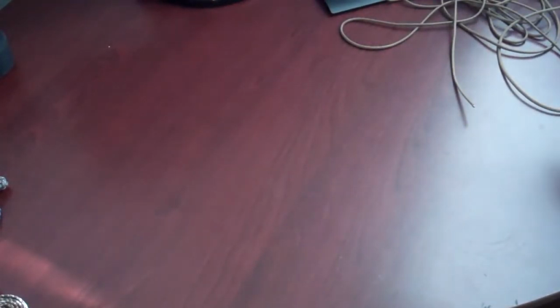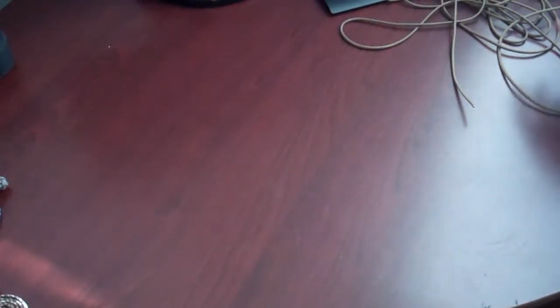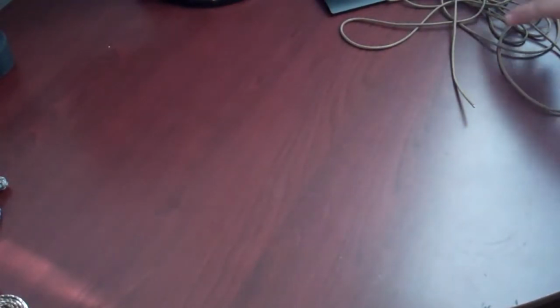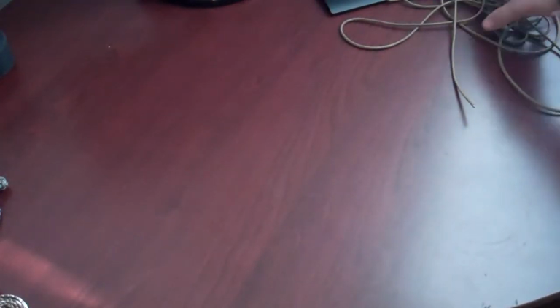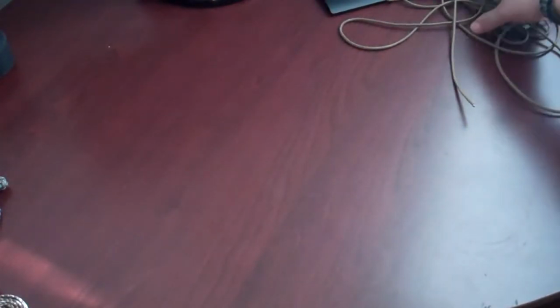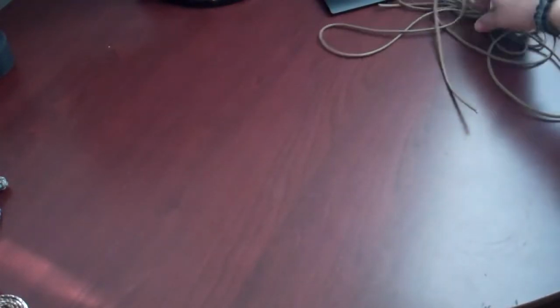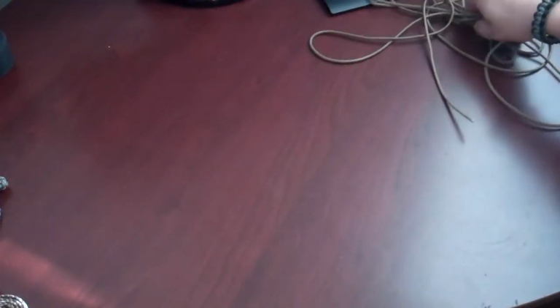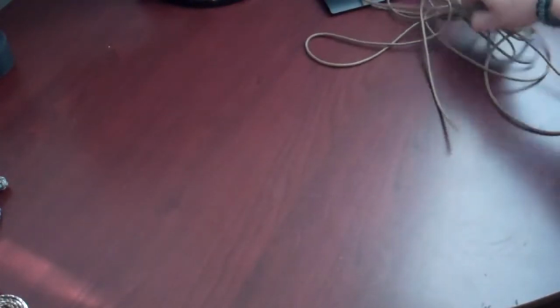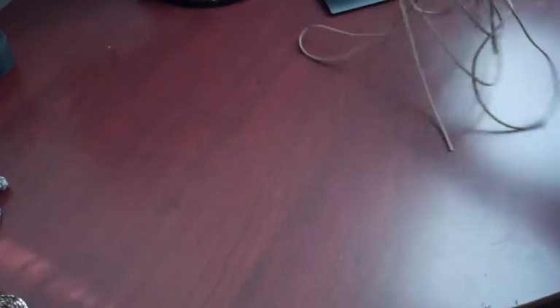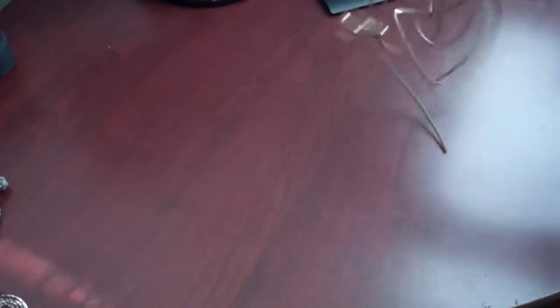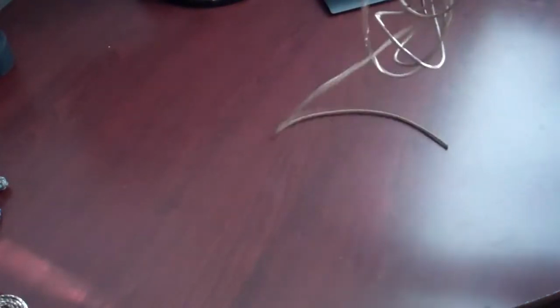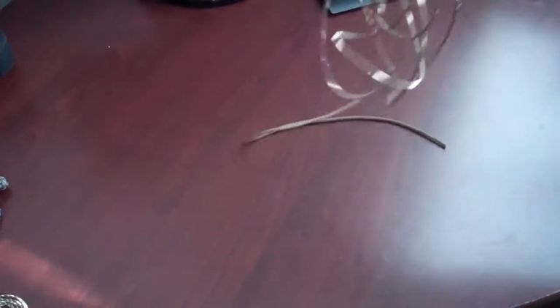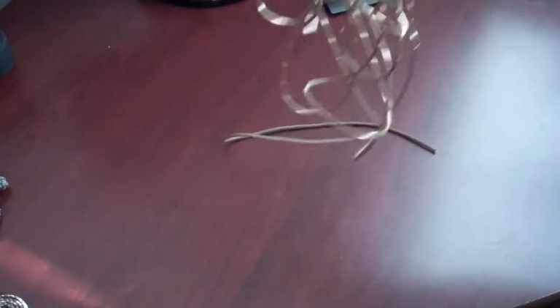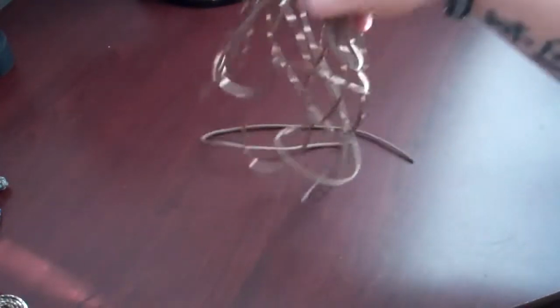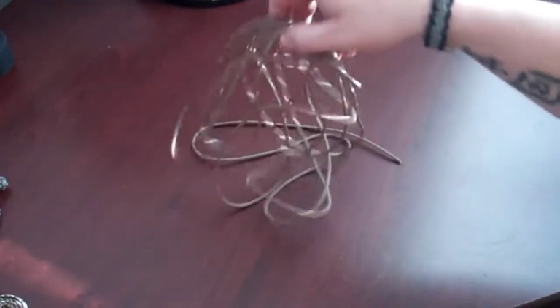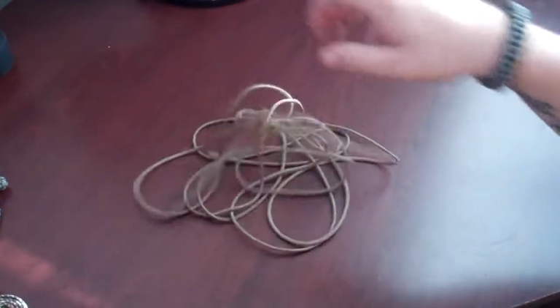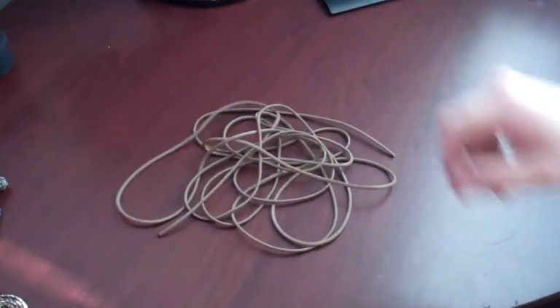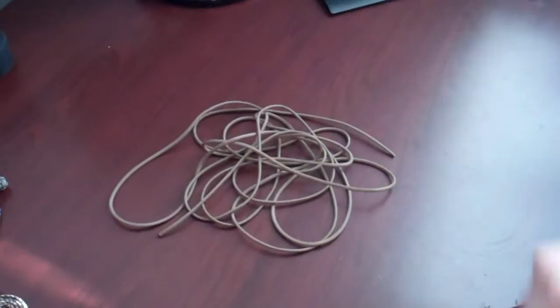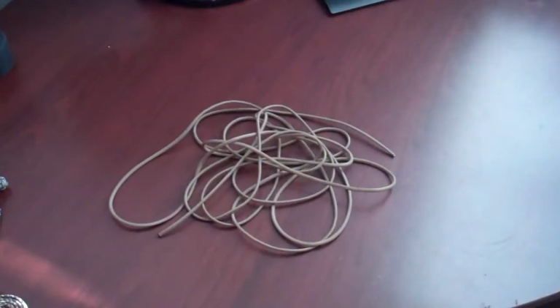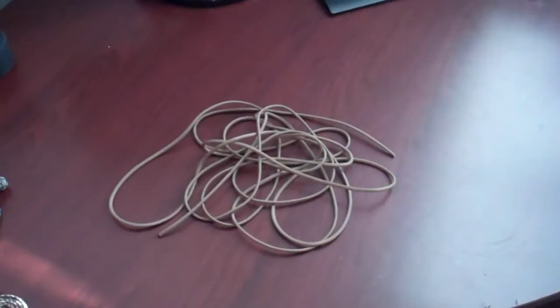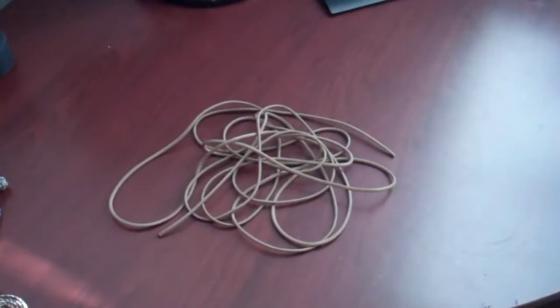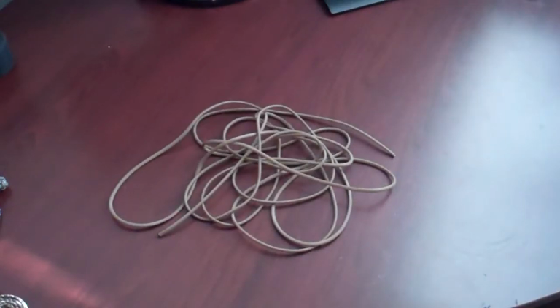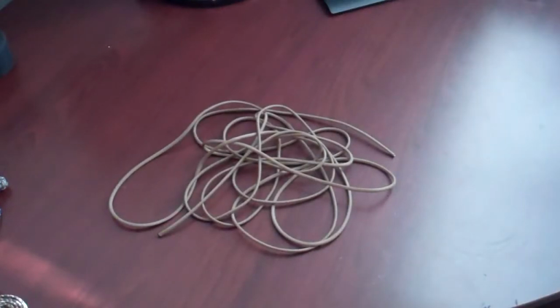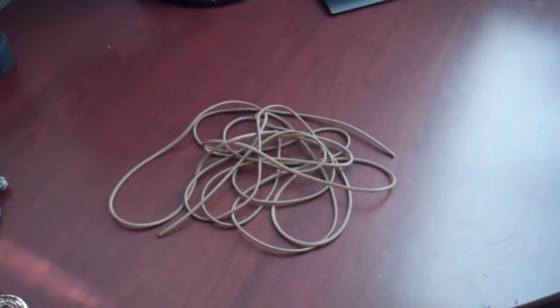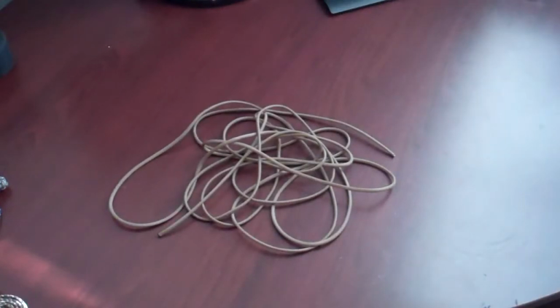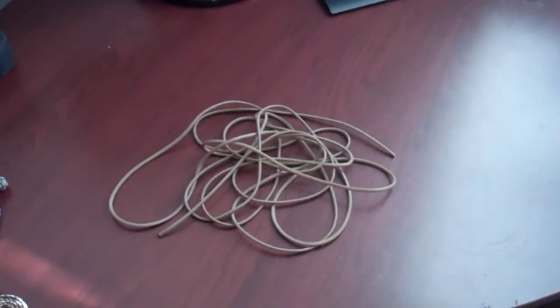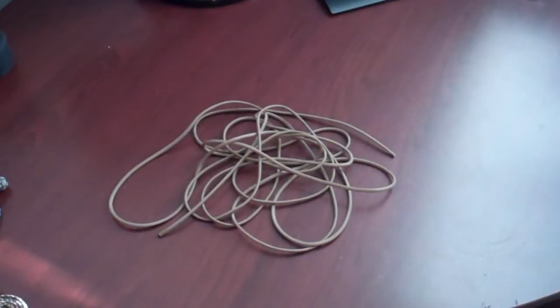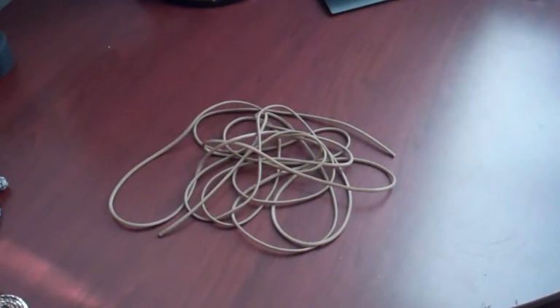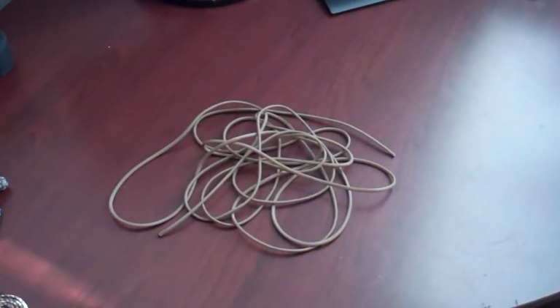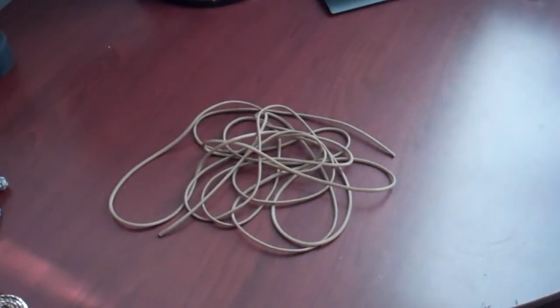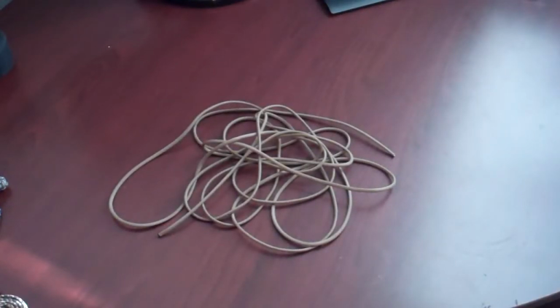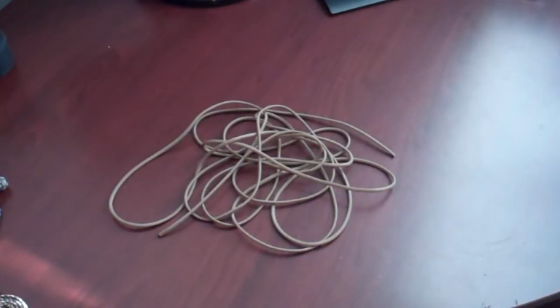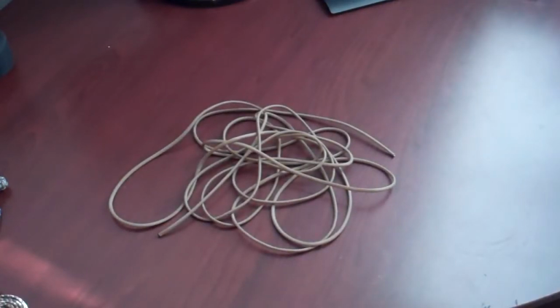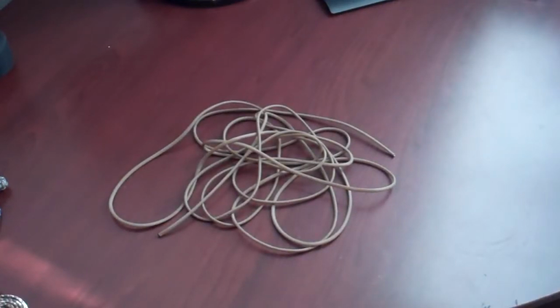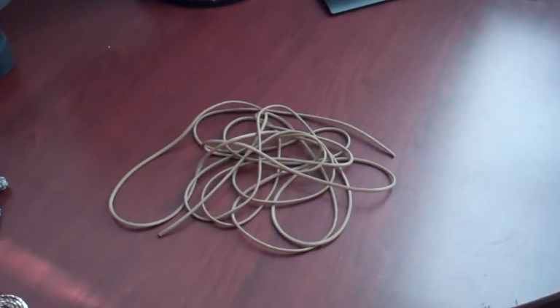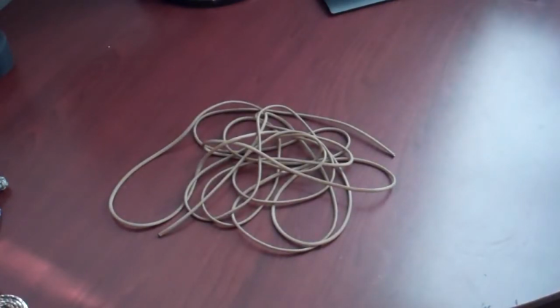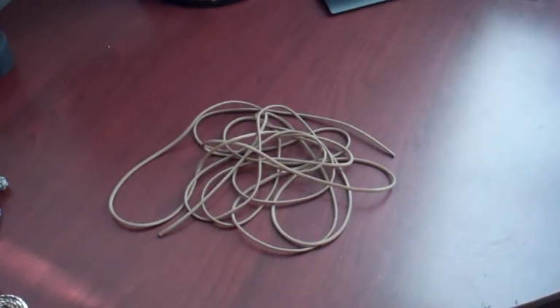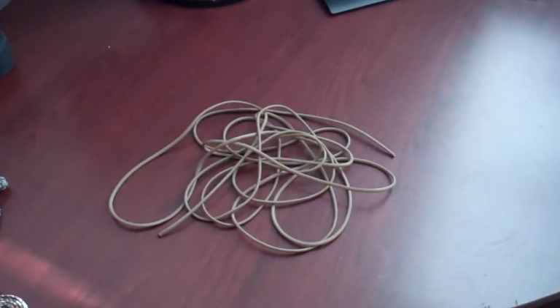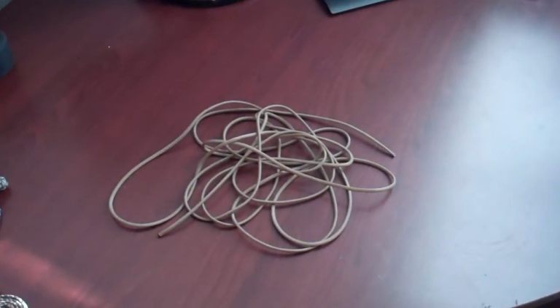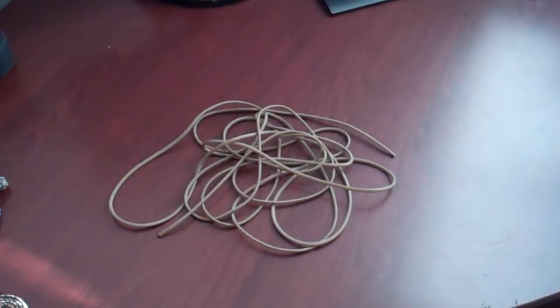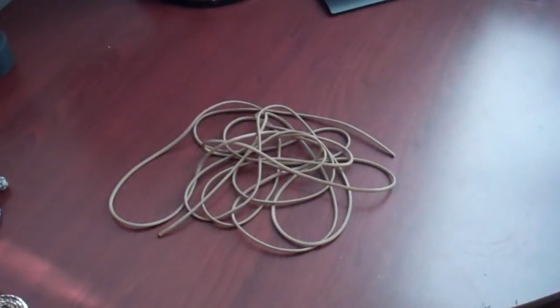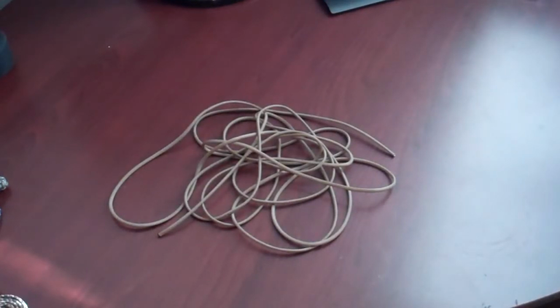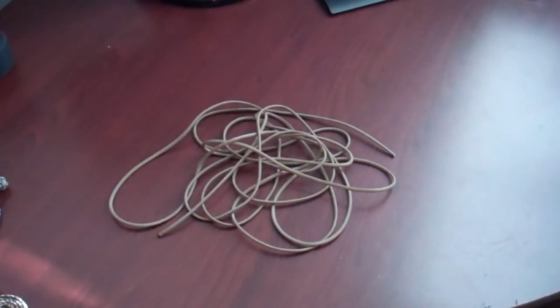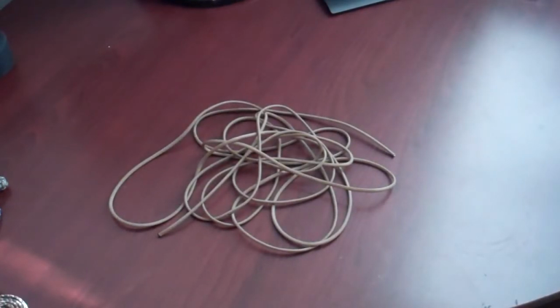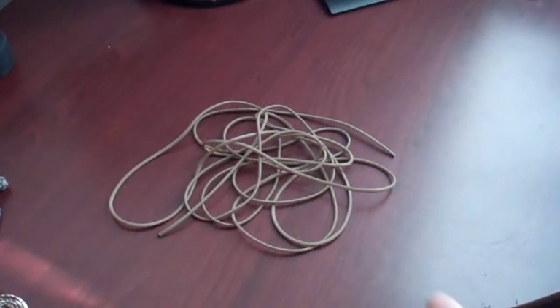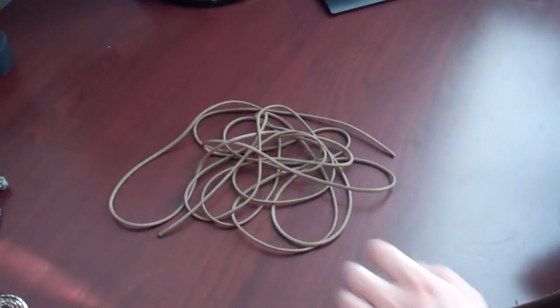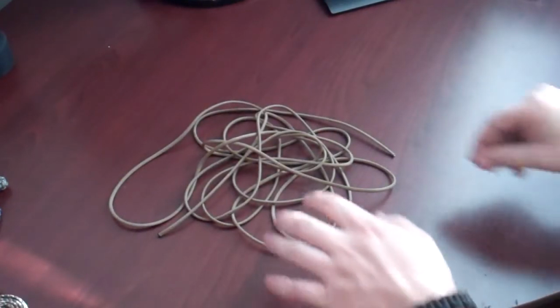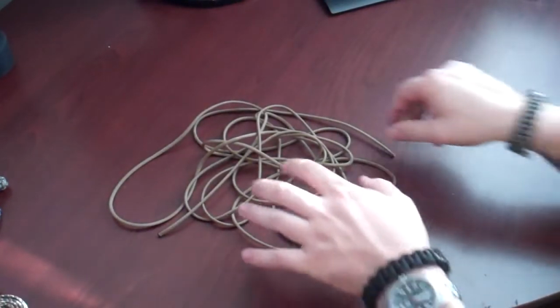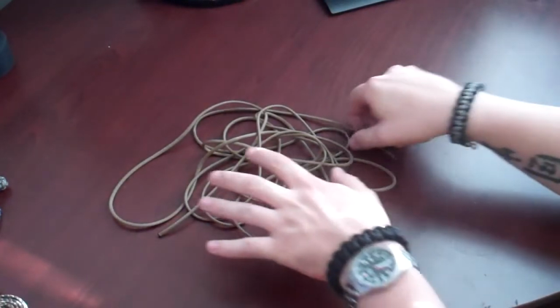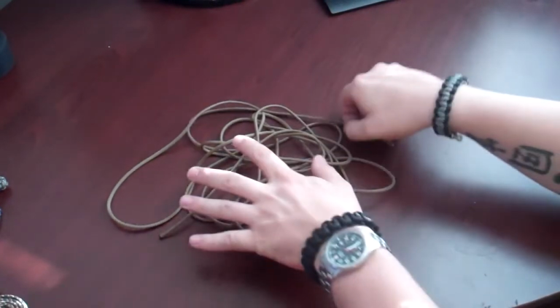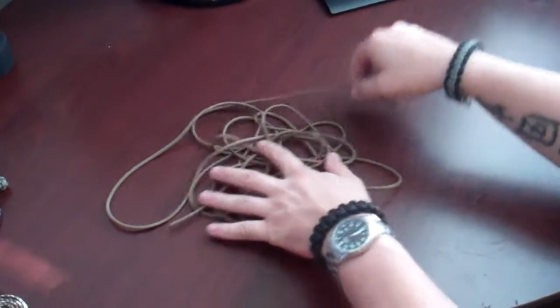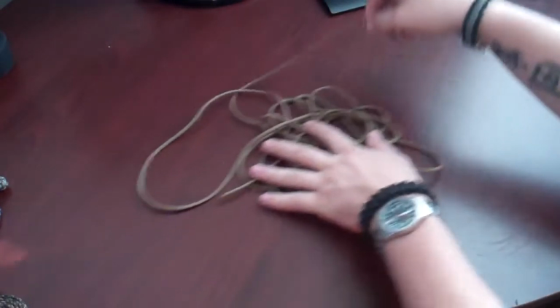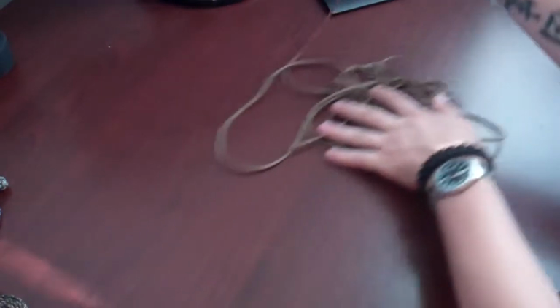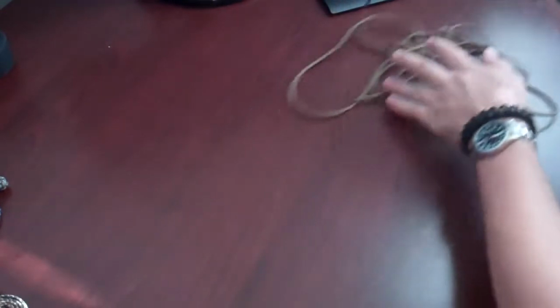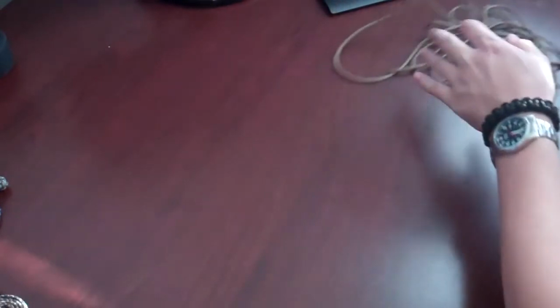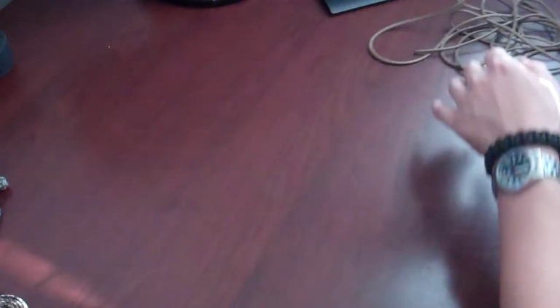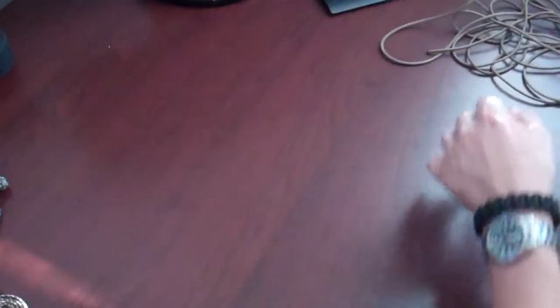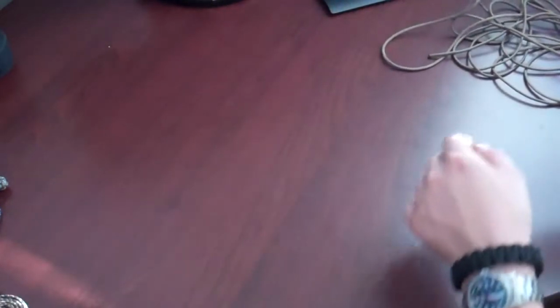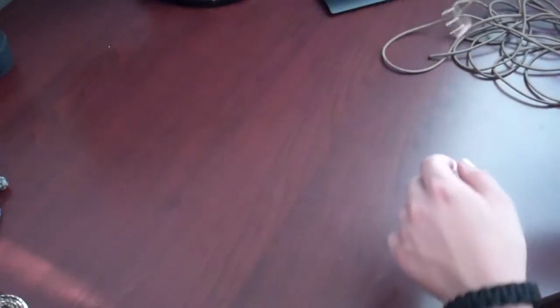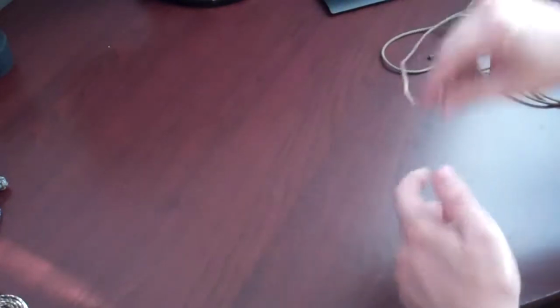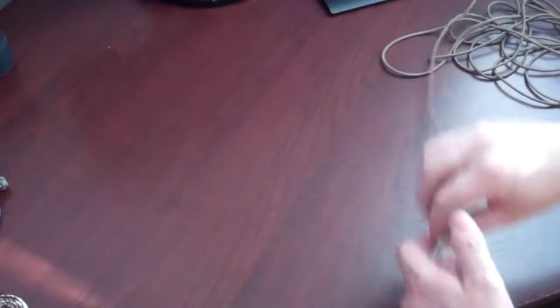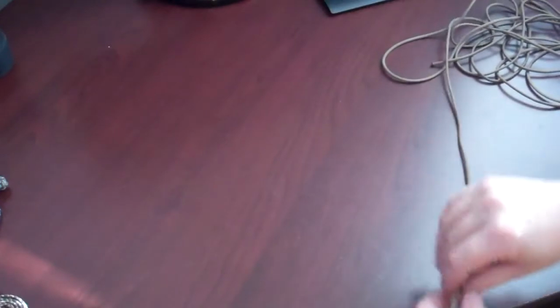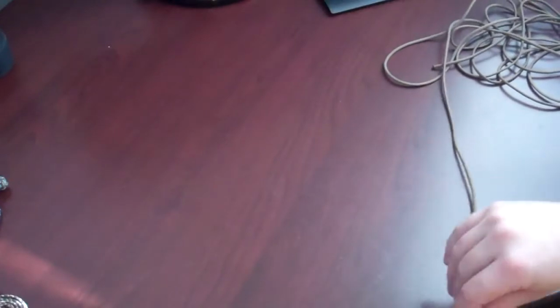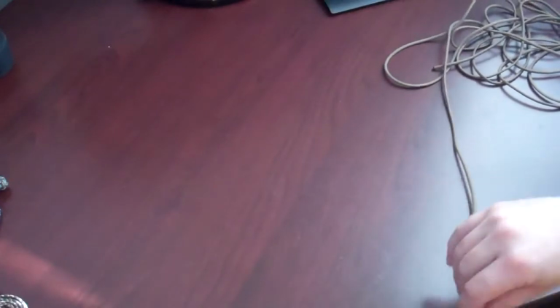What we're going to do is start out with 15 feet of paracord here, and we're just going to run with this and dive right into it.